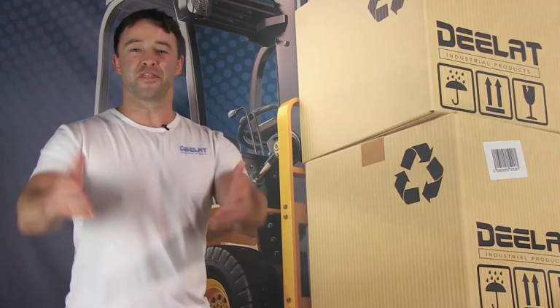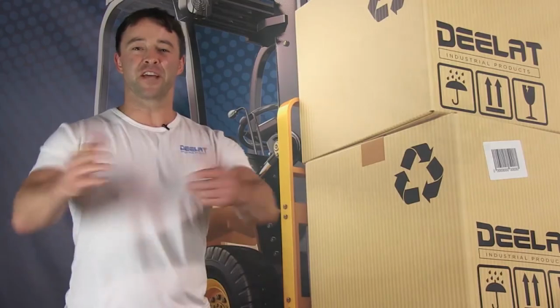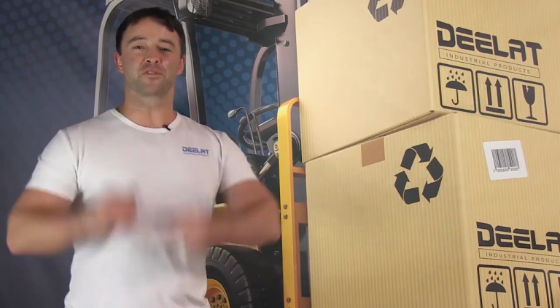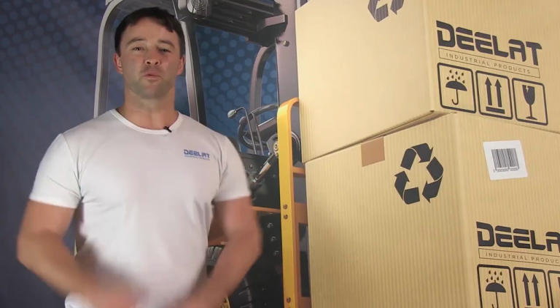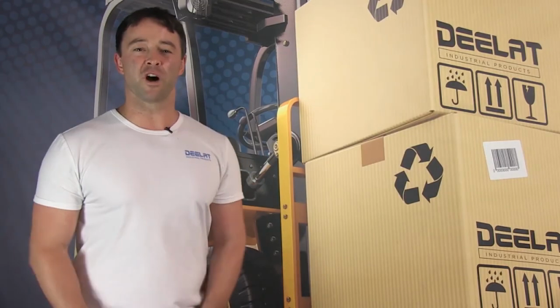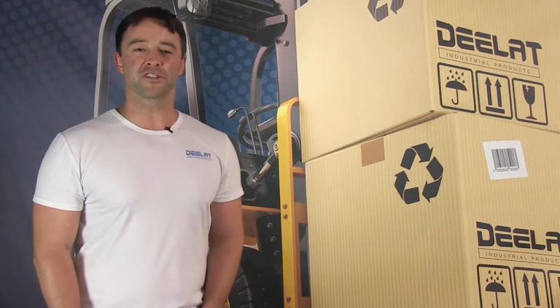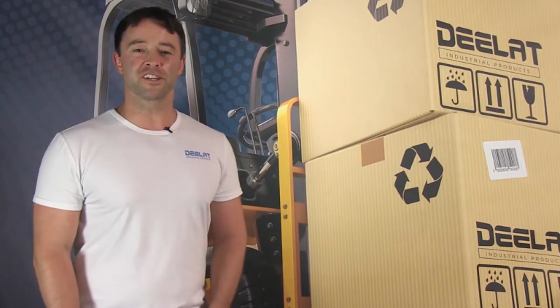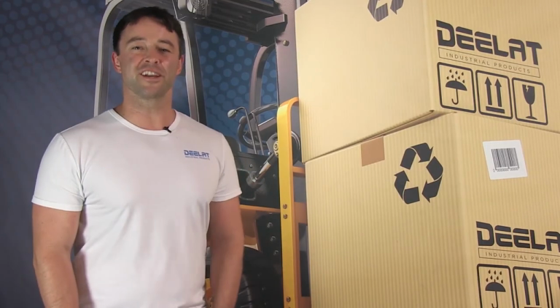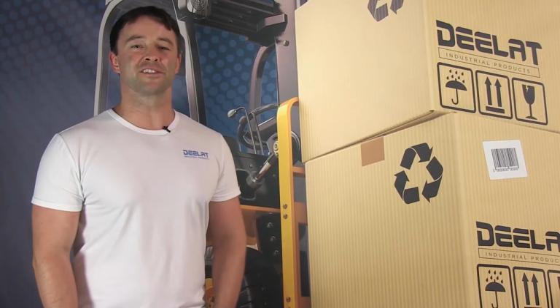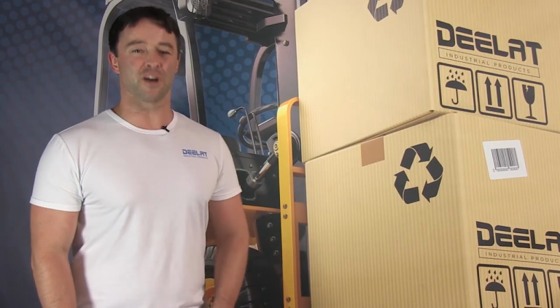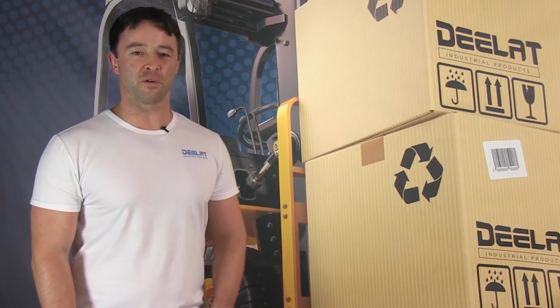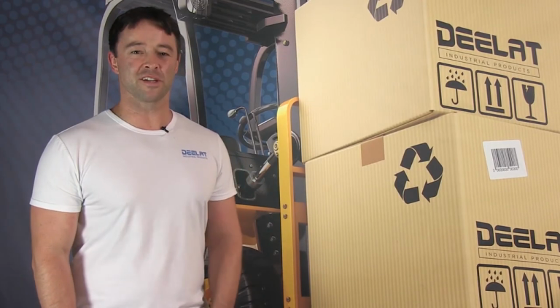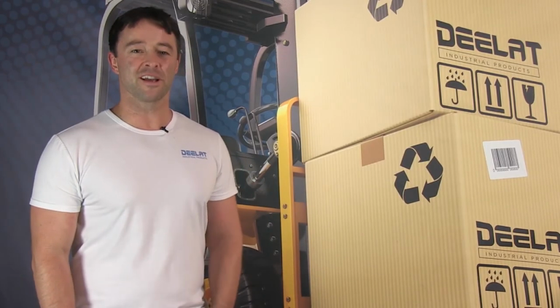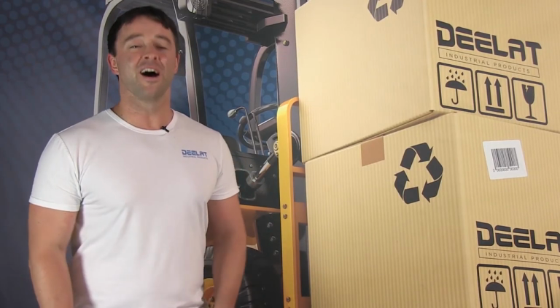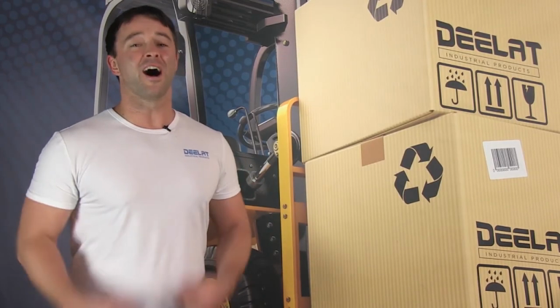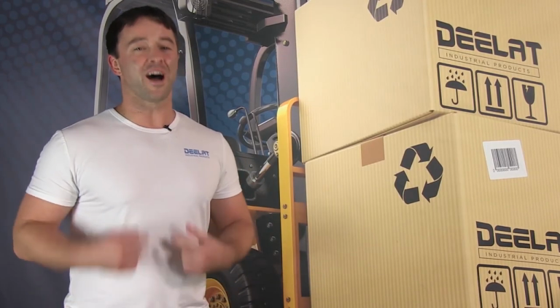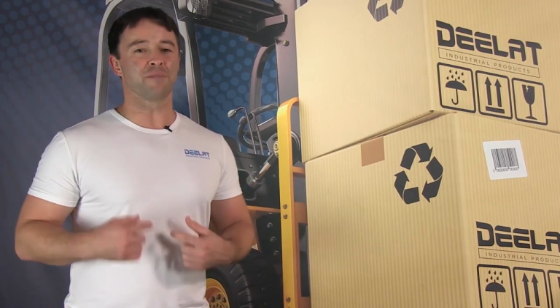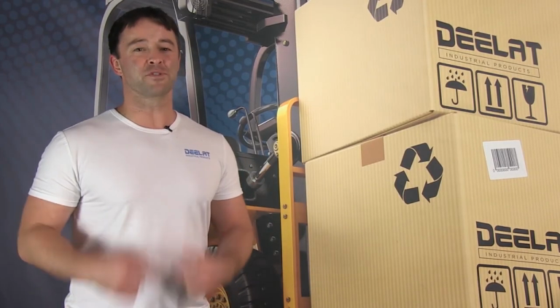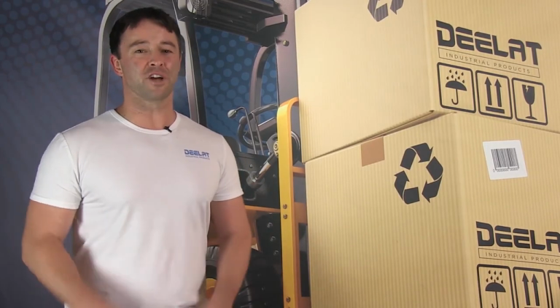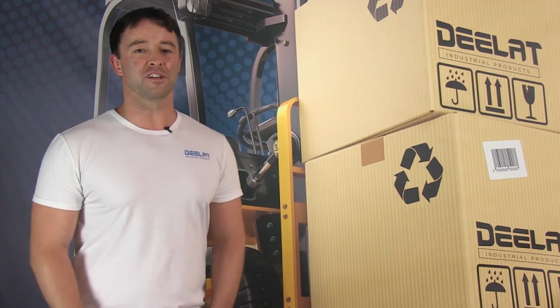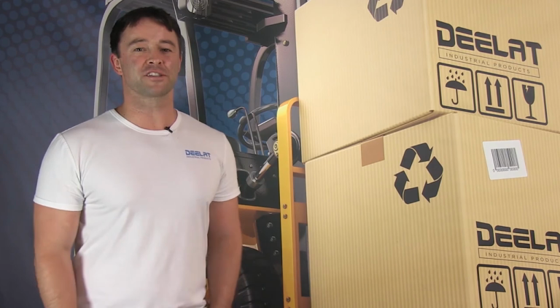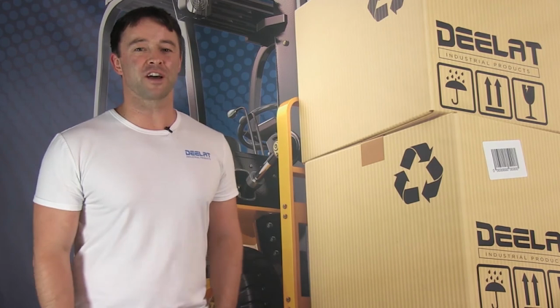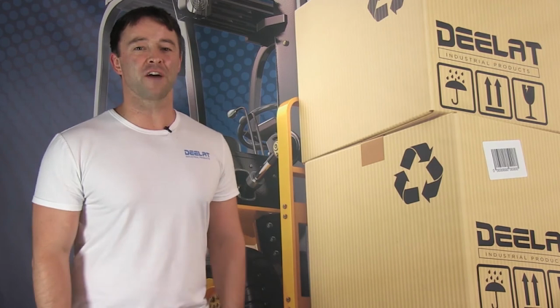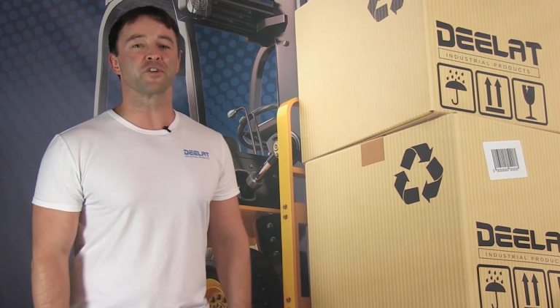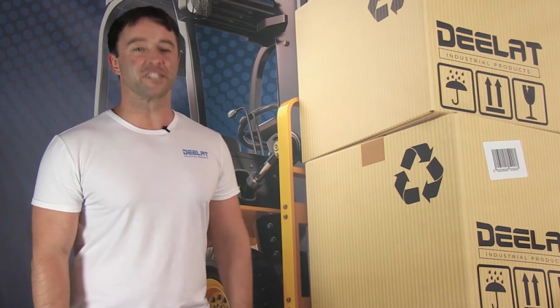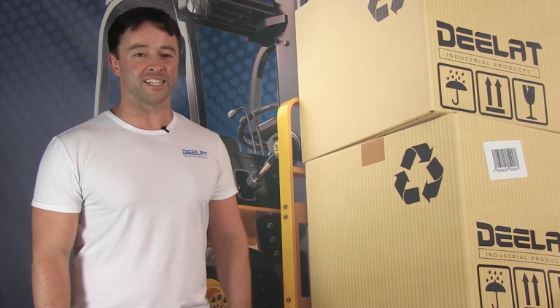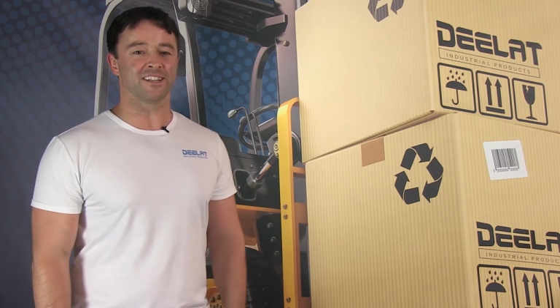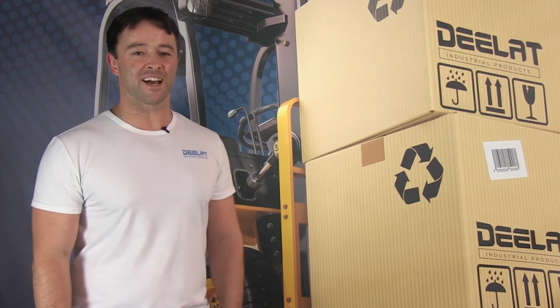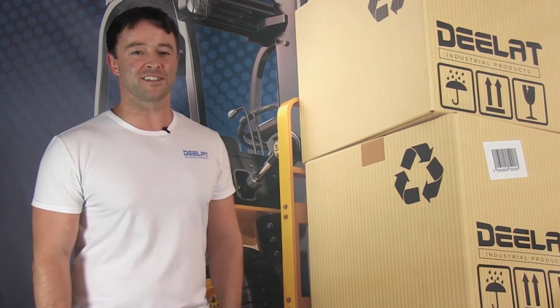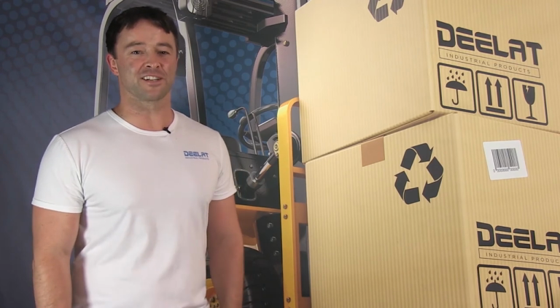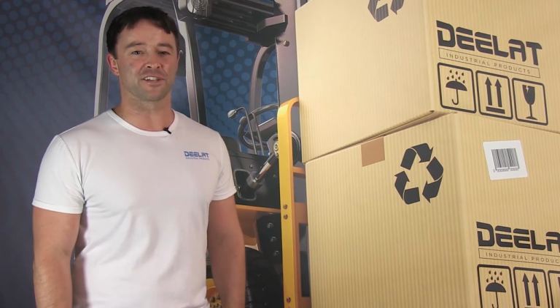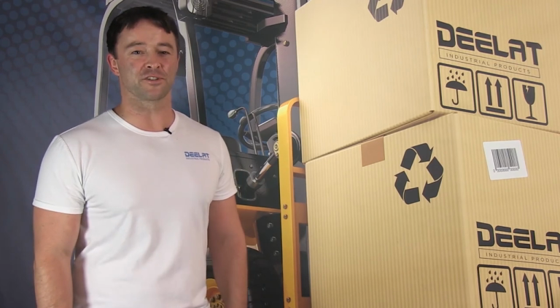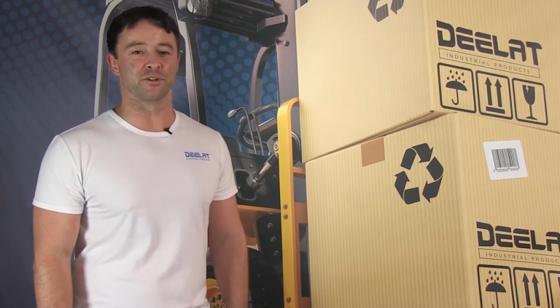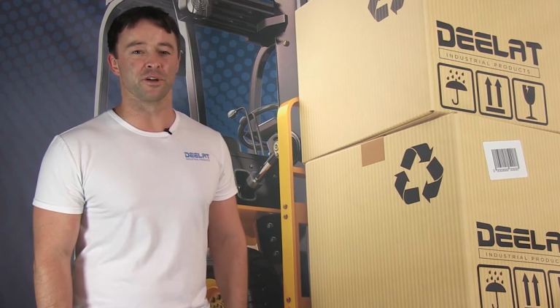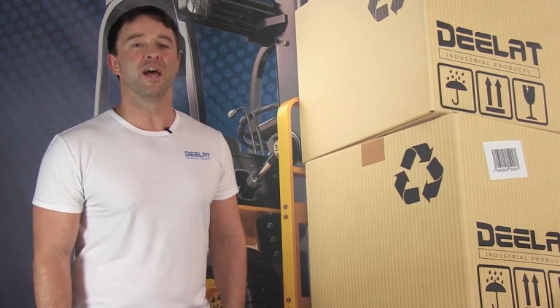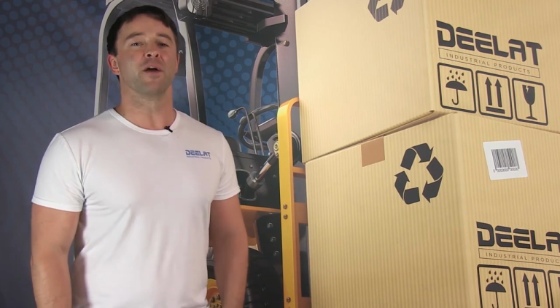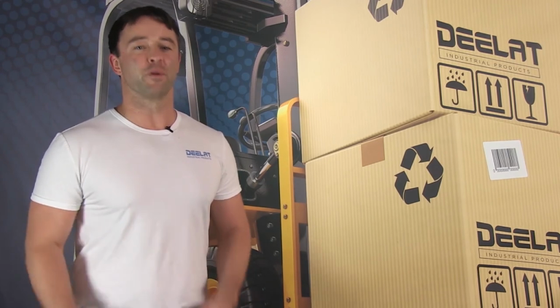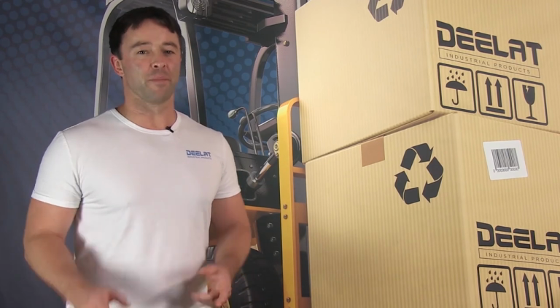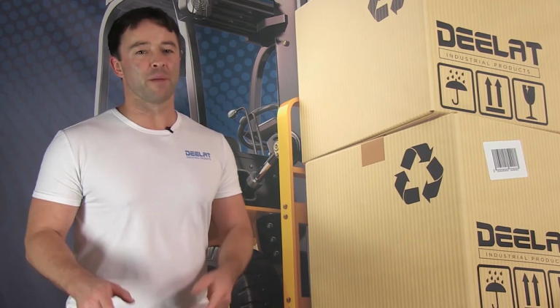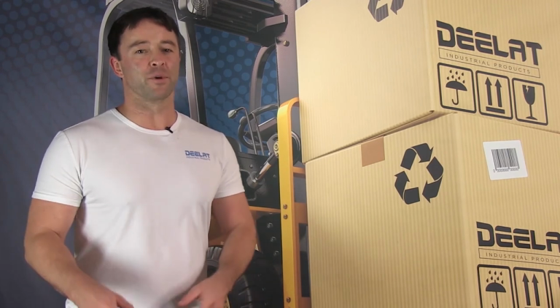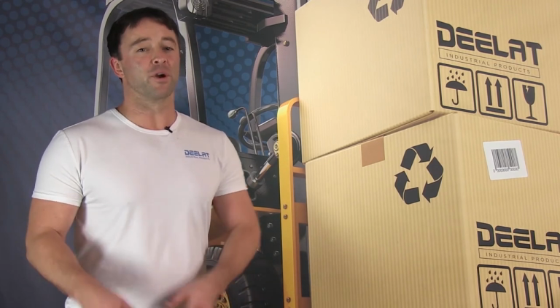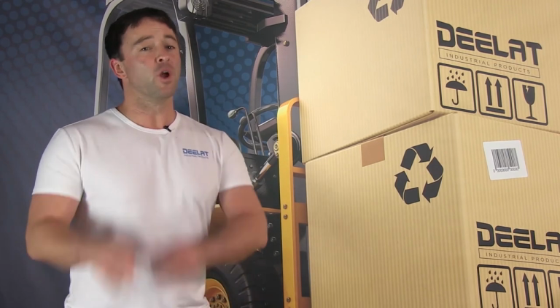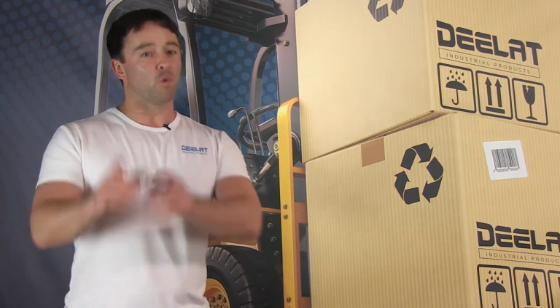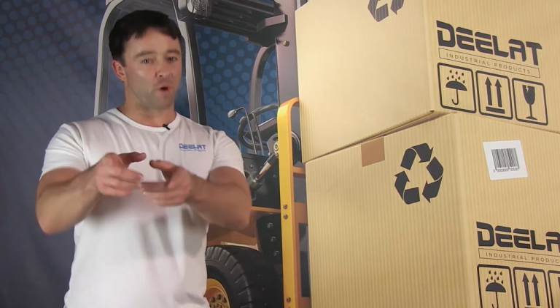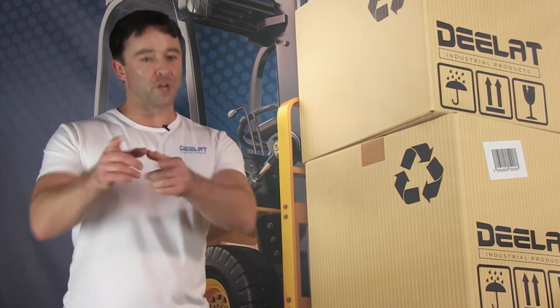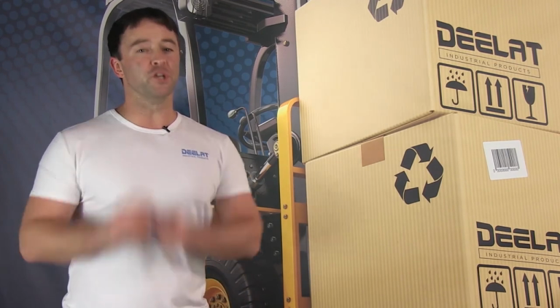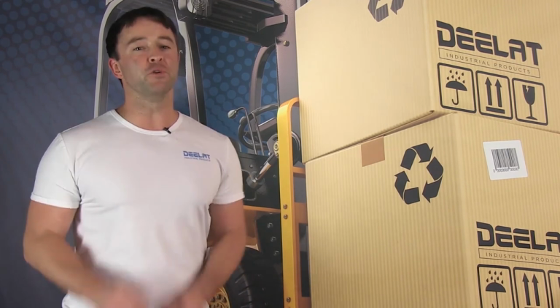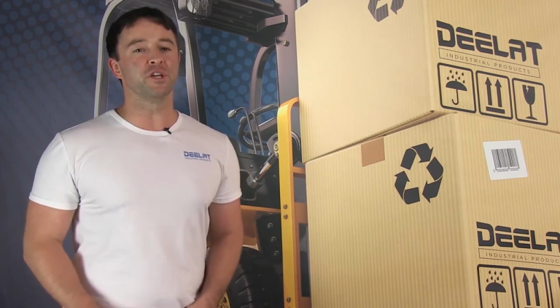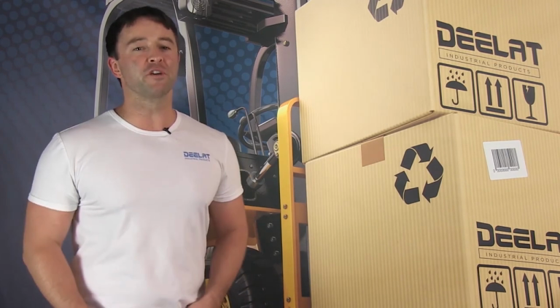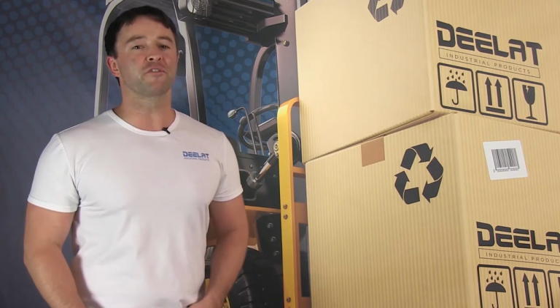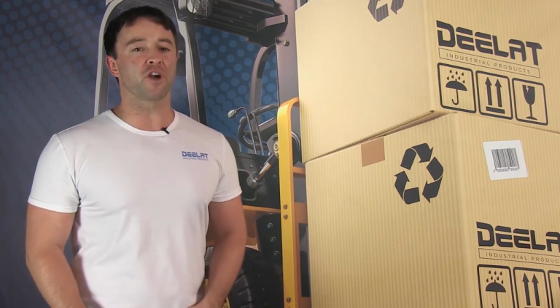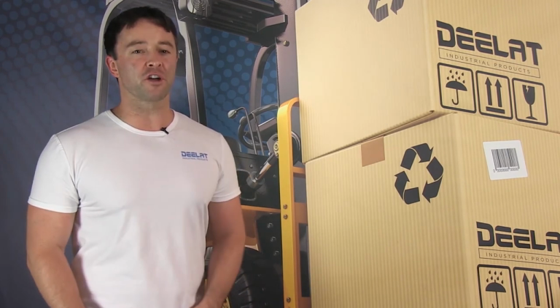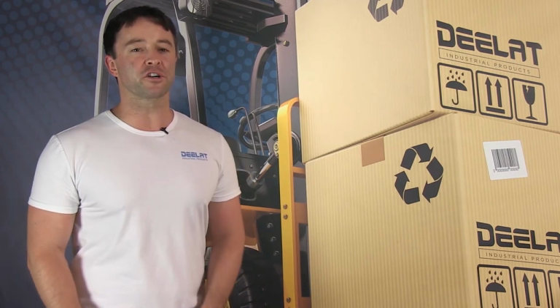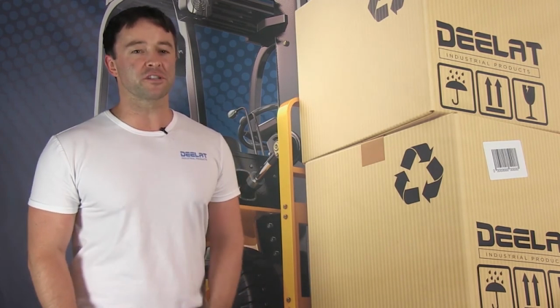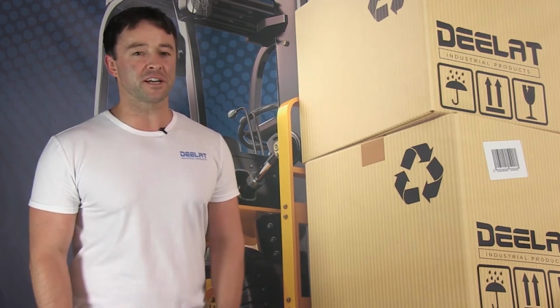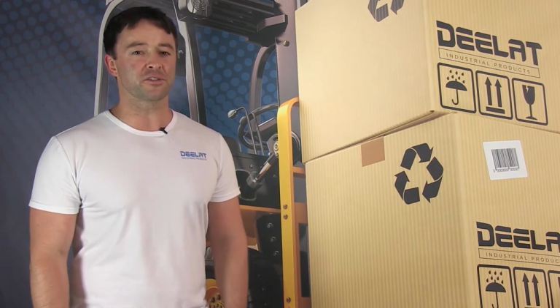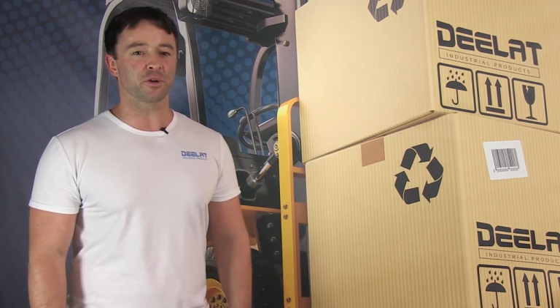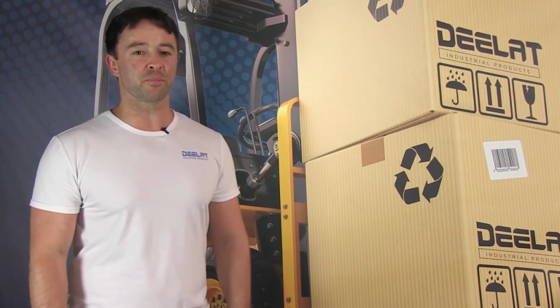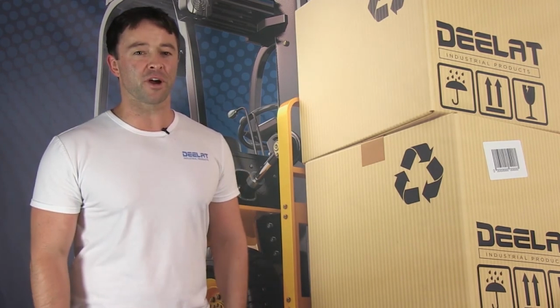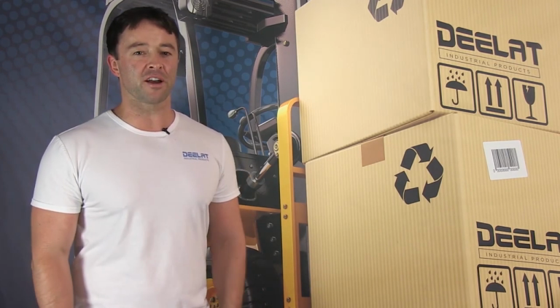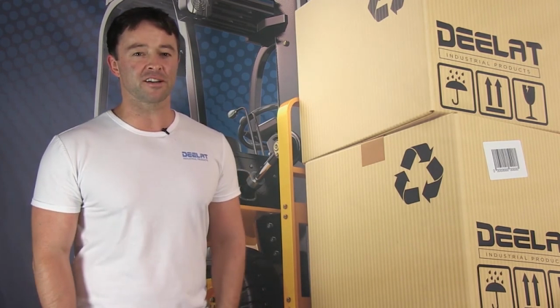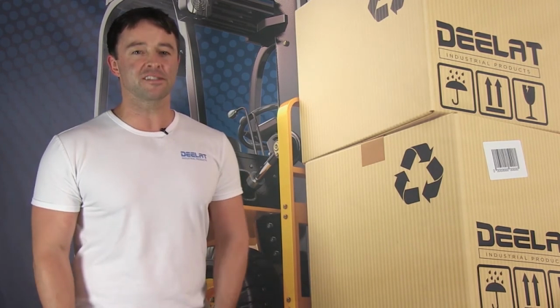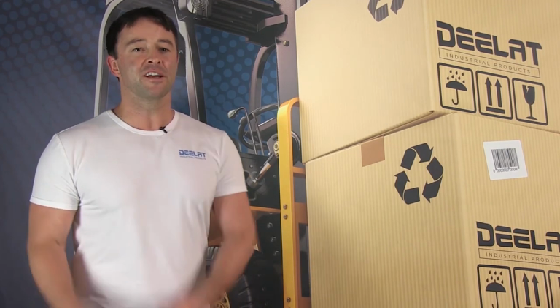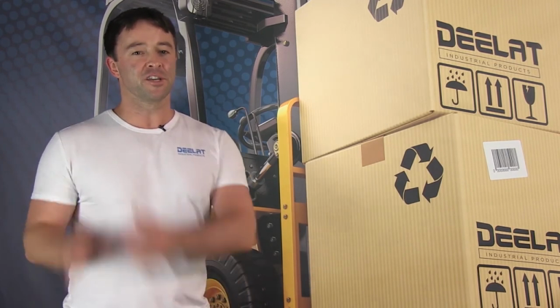Thanks for watching. As always, I'm Sean Scott for D-Lat Industrial — and remember, where do you deal for all your industrial products?